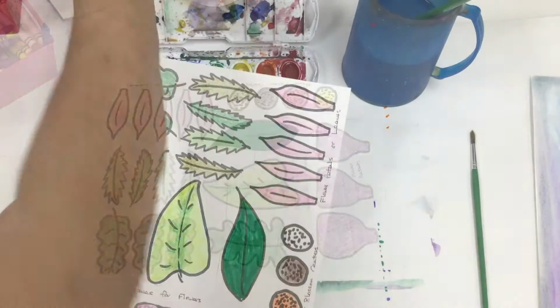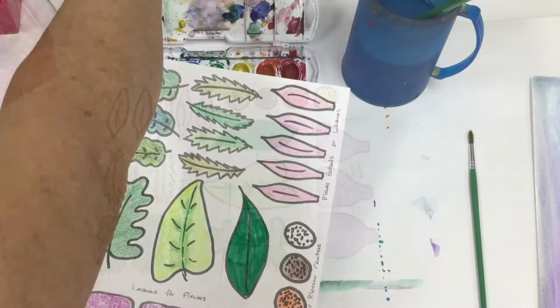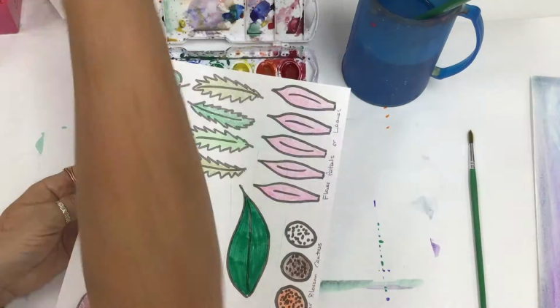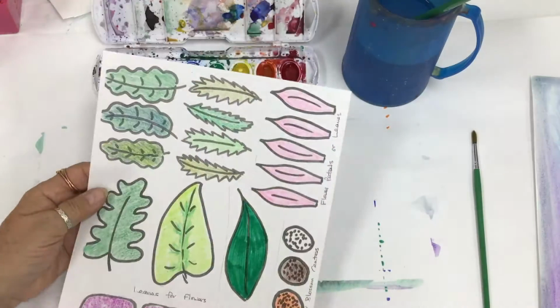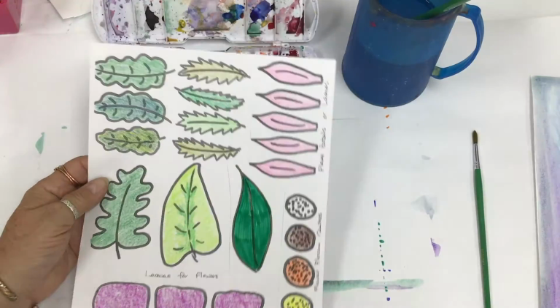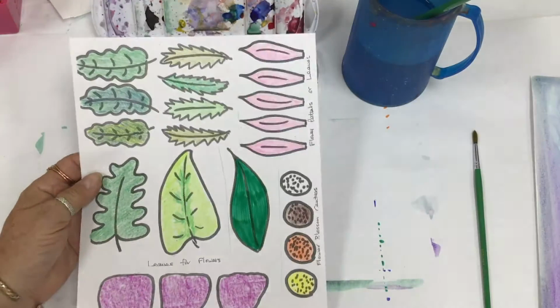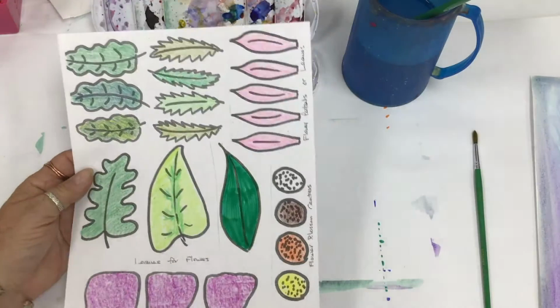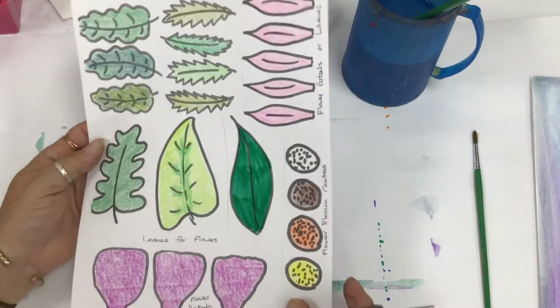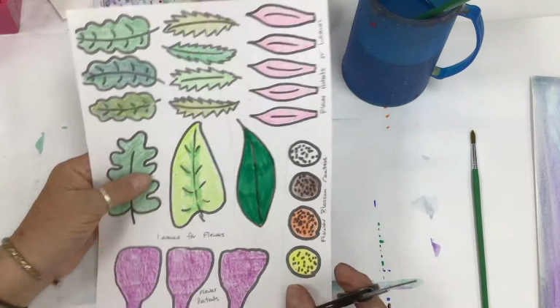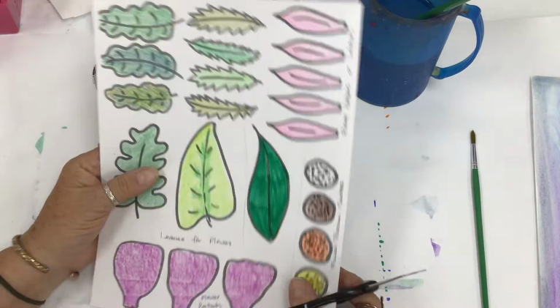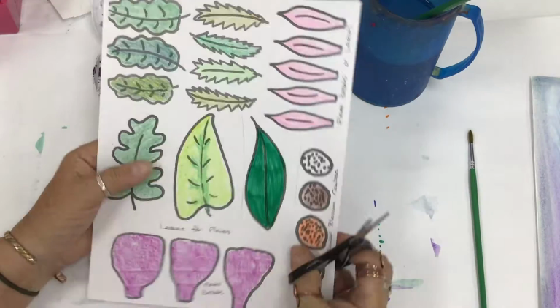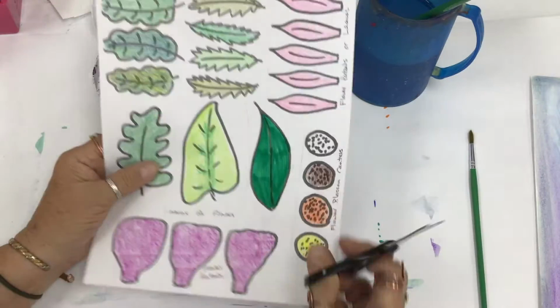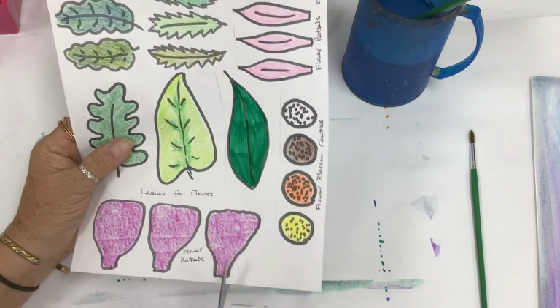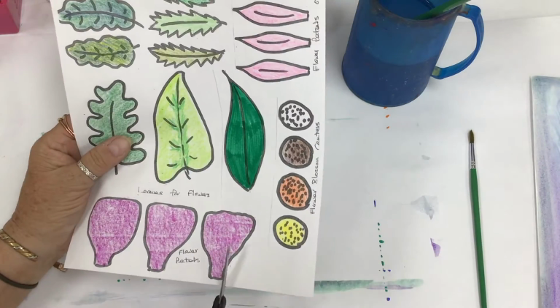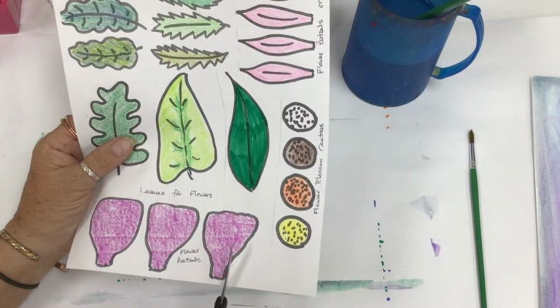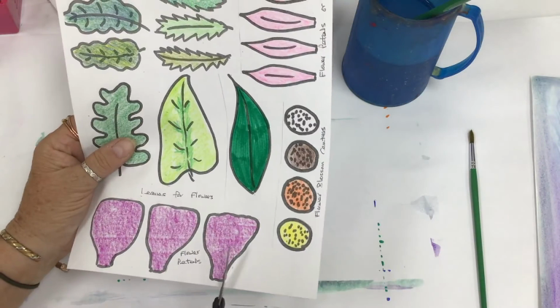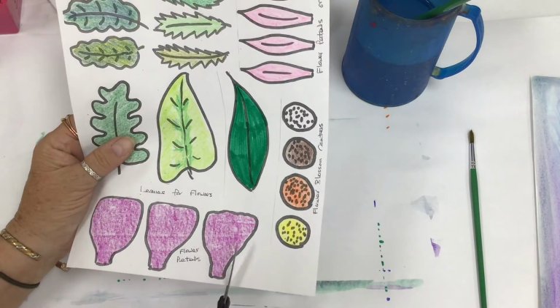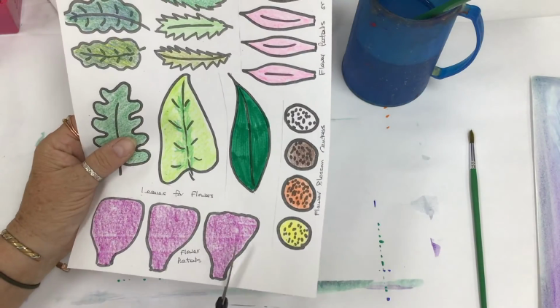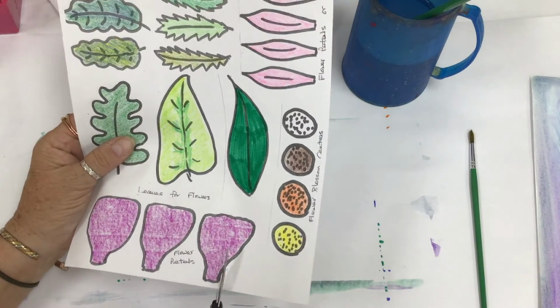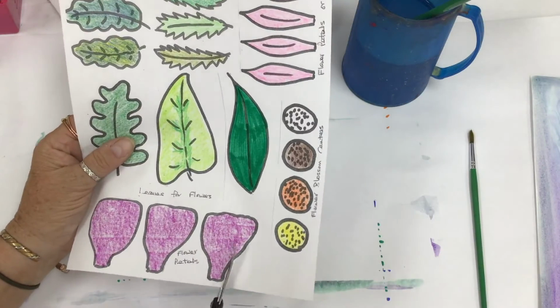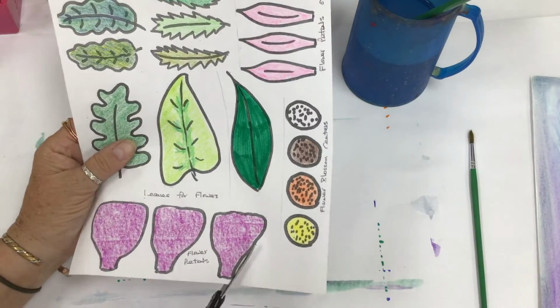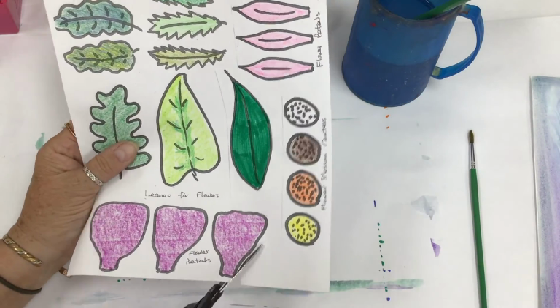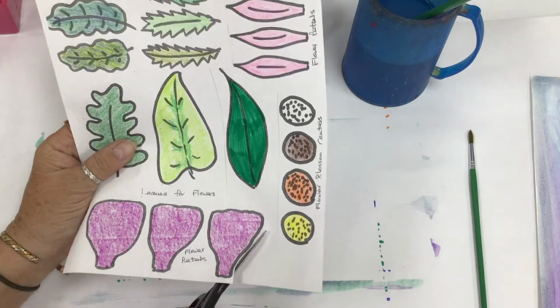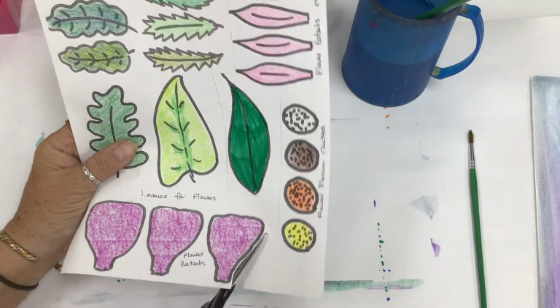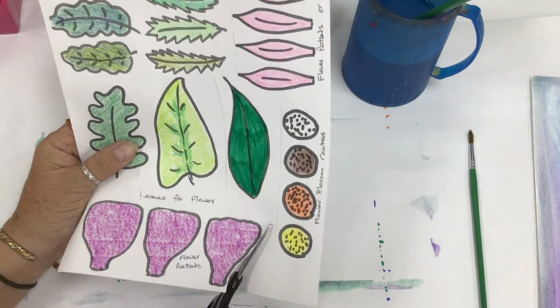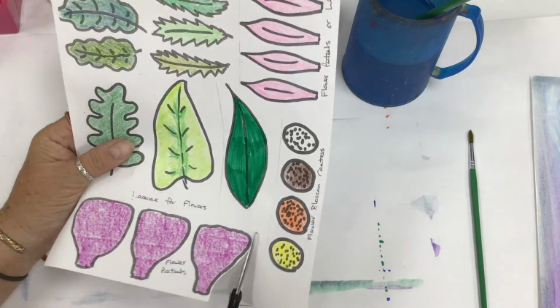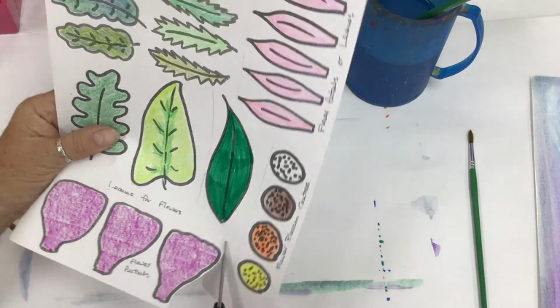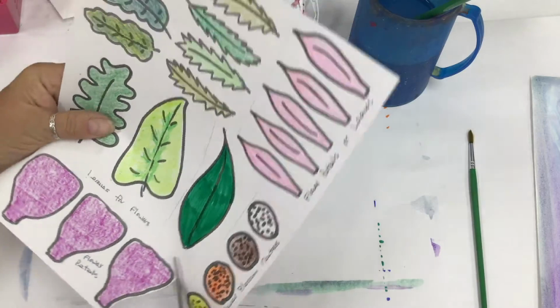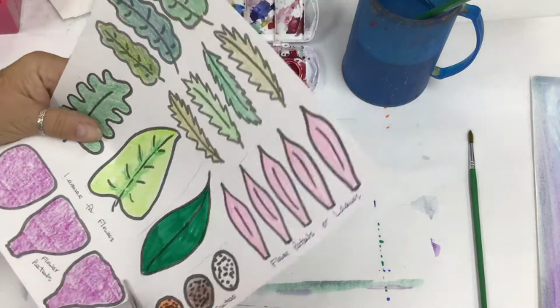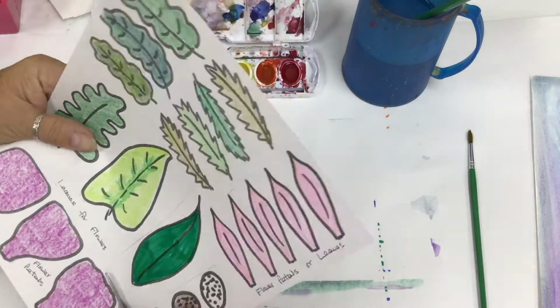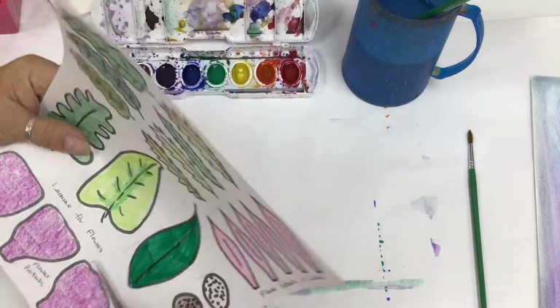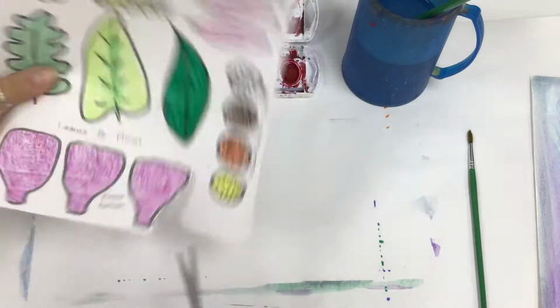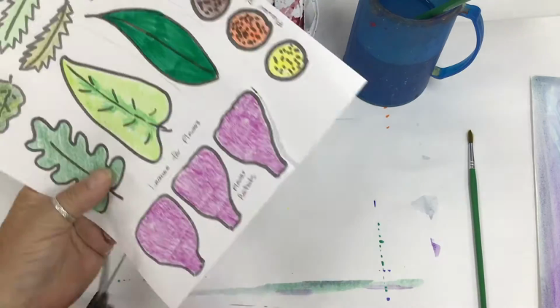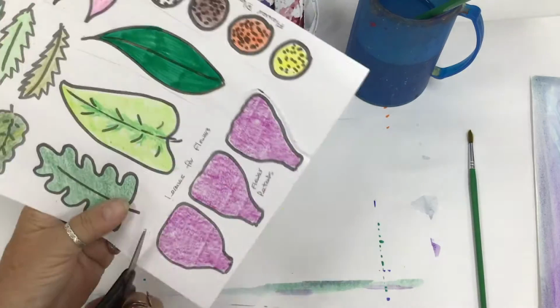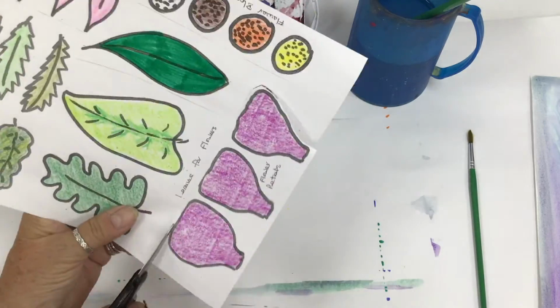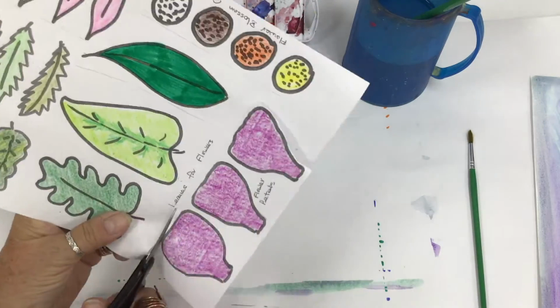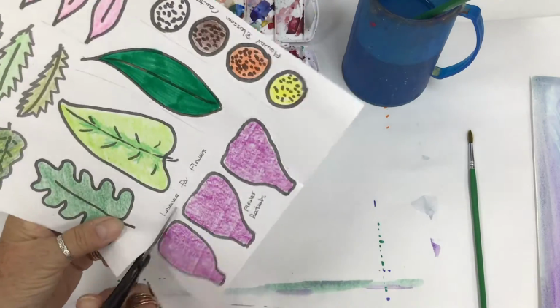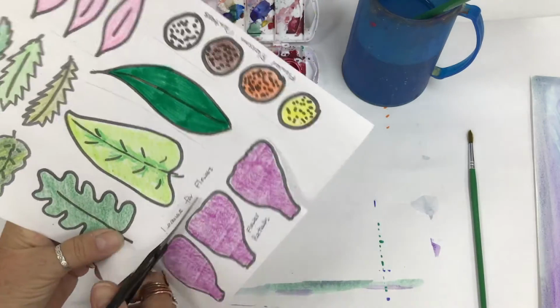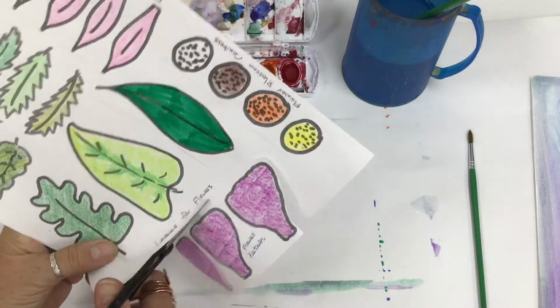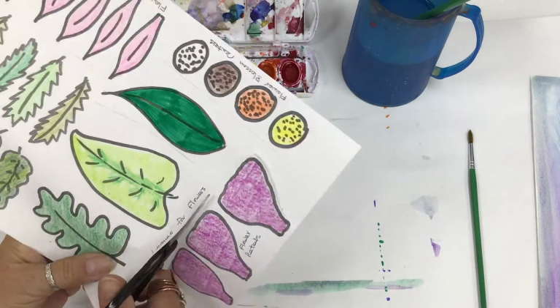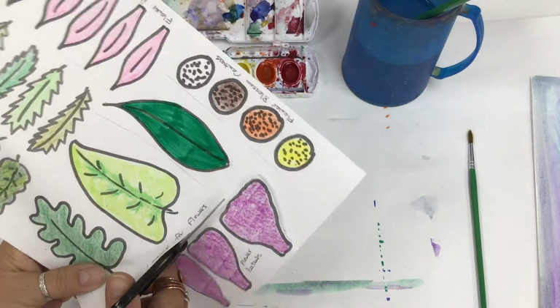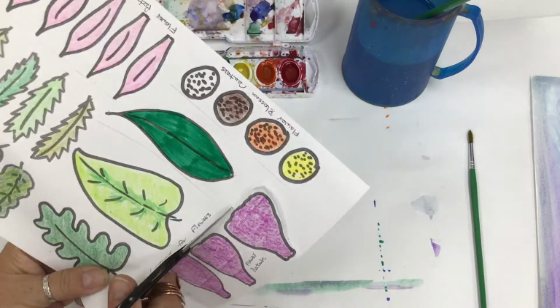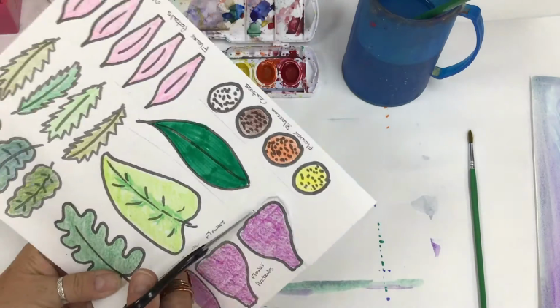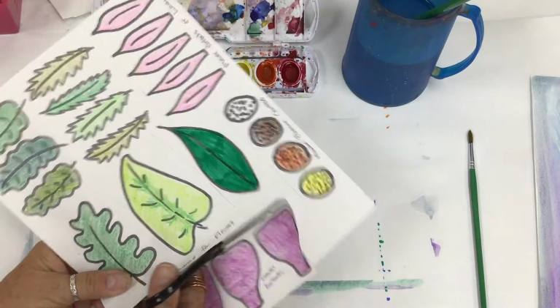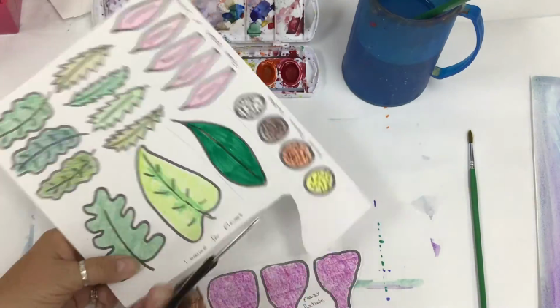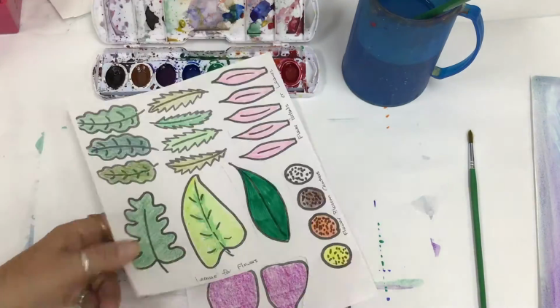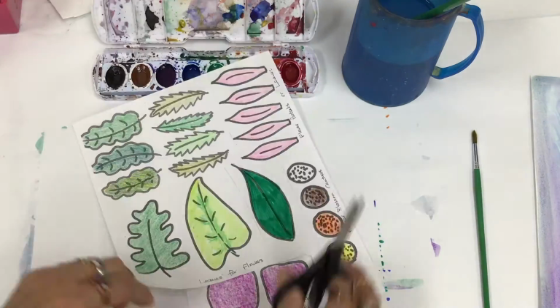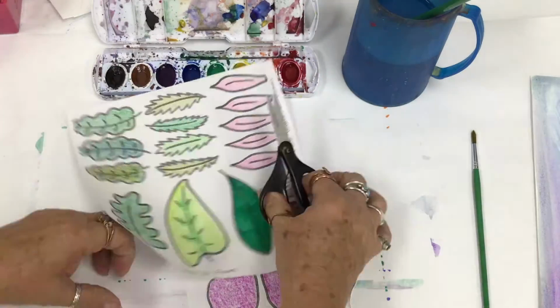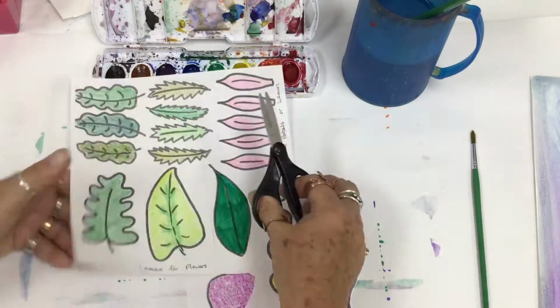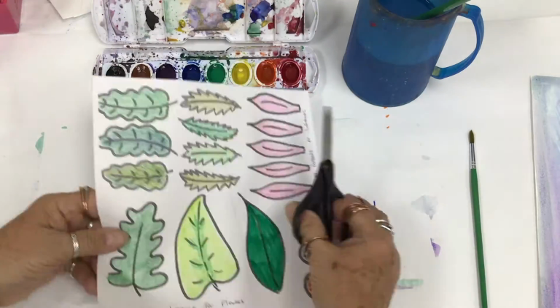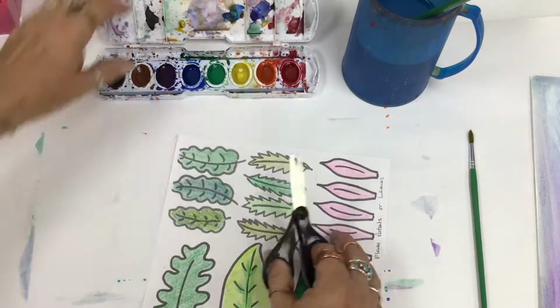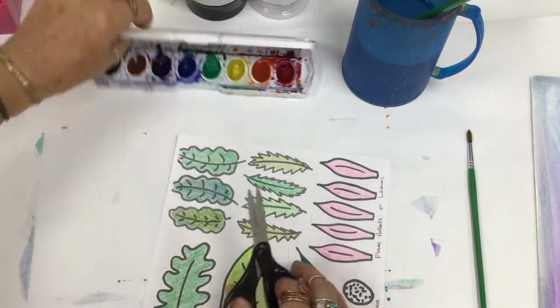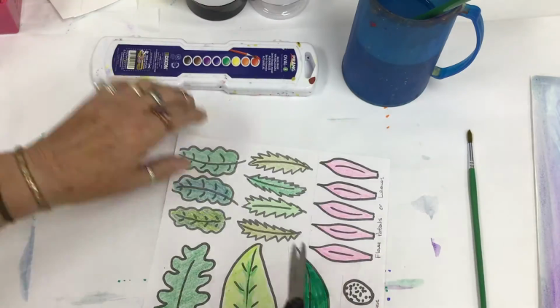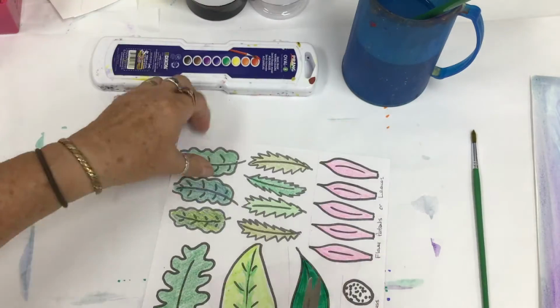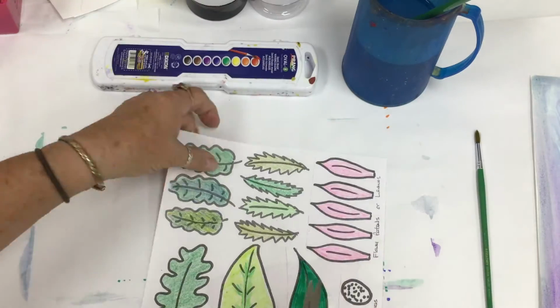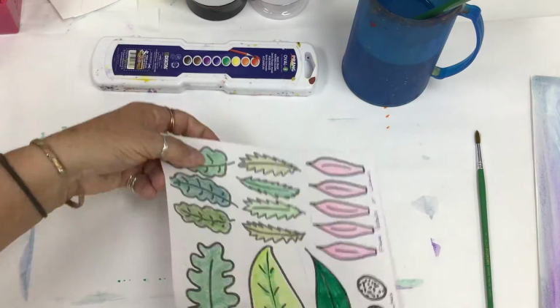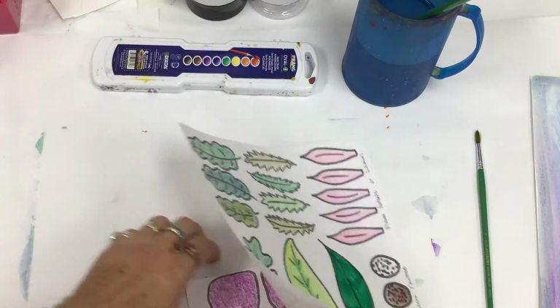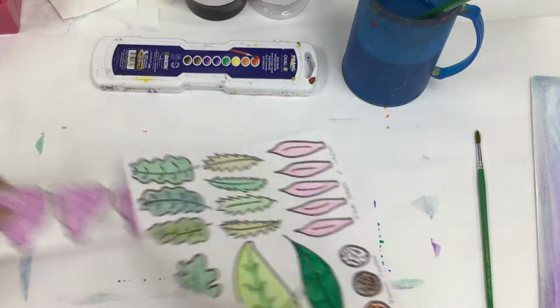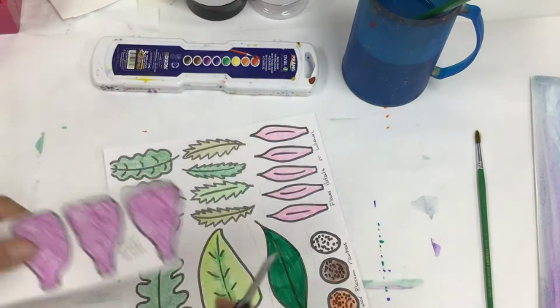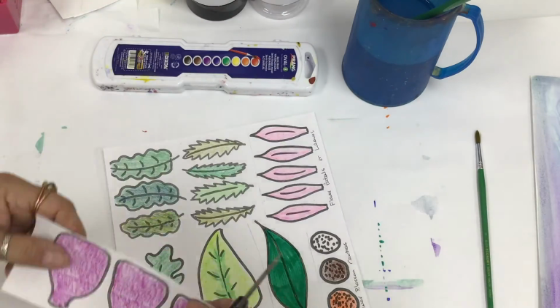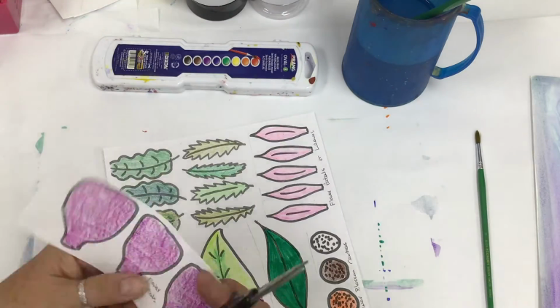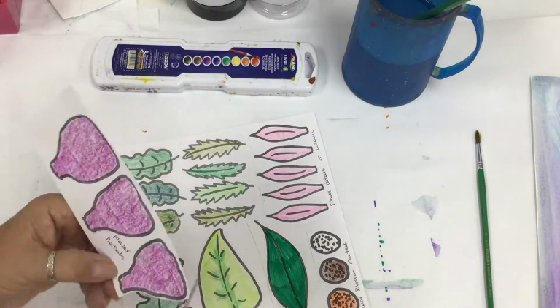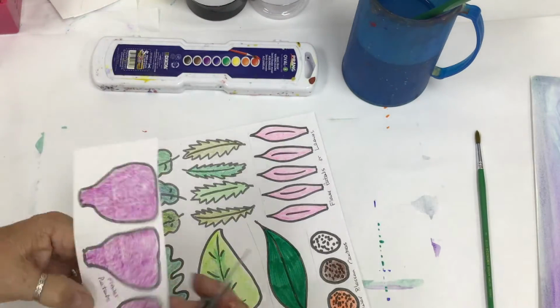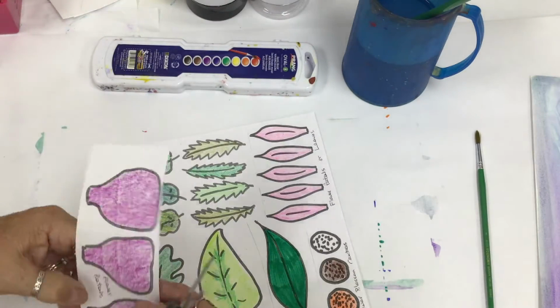Once you have those, you can go ahead and cut them out, because we're going to arrange them on our watercolor background, which should be drying while we do this.